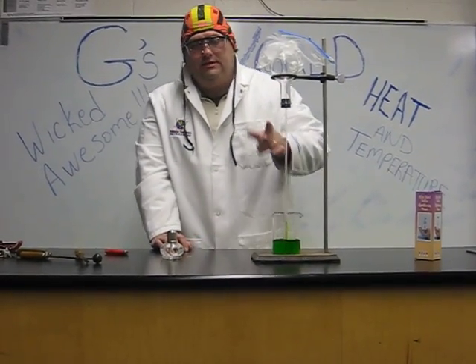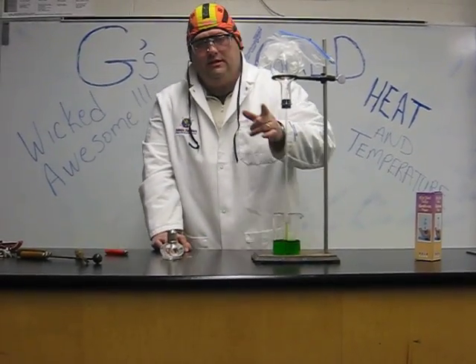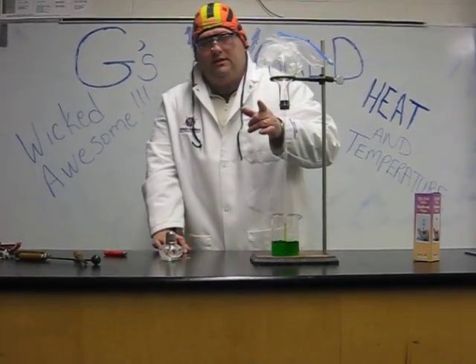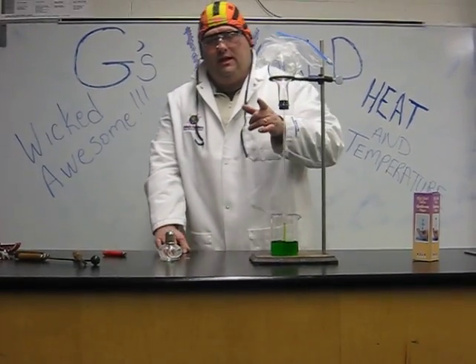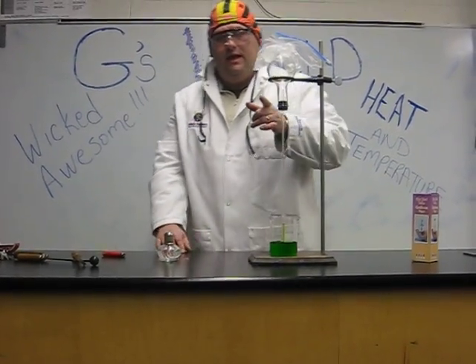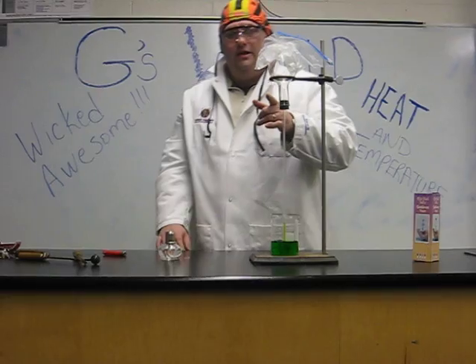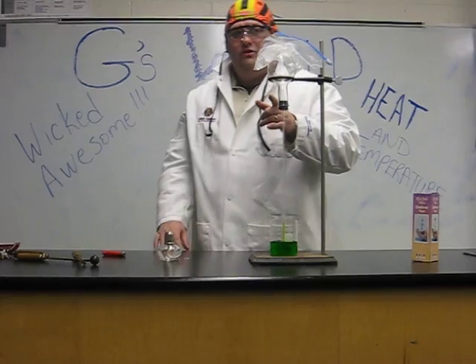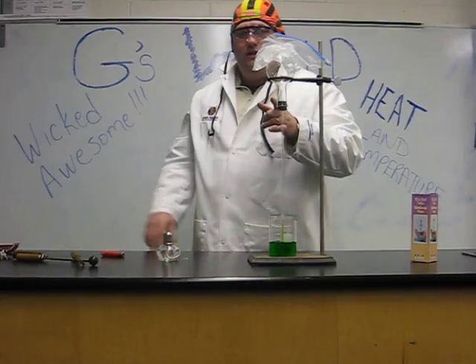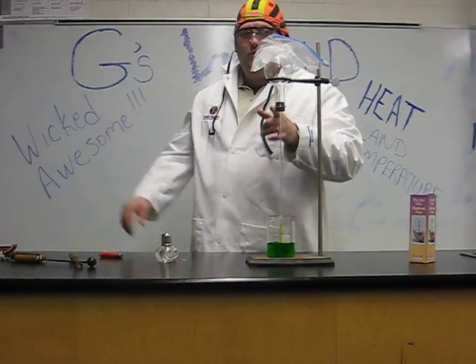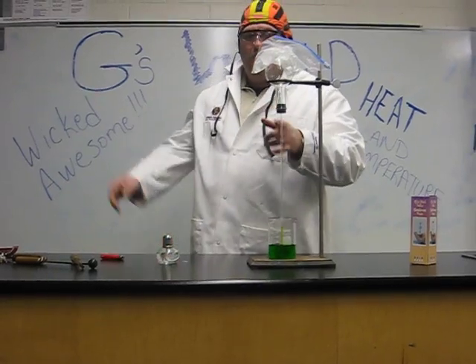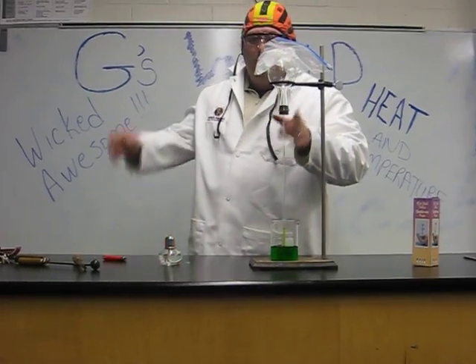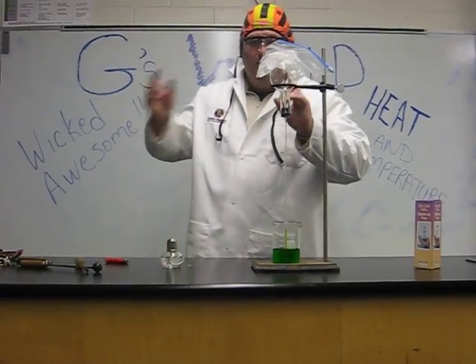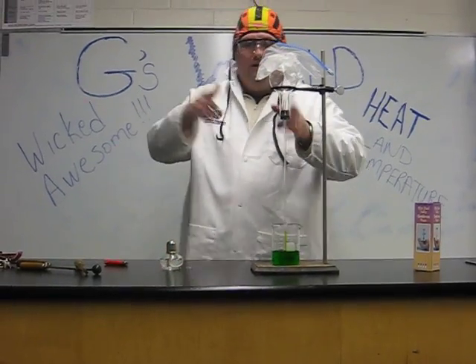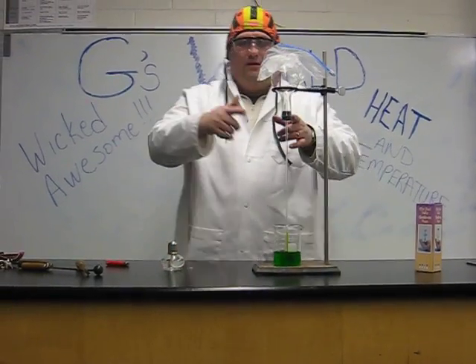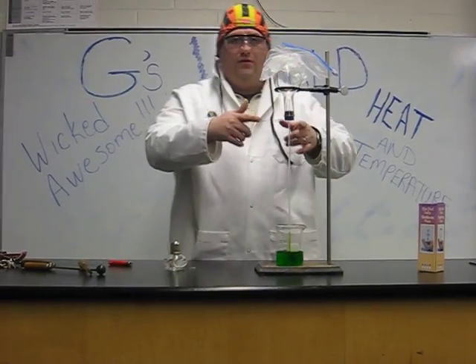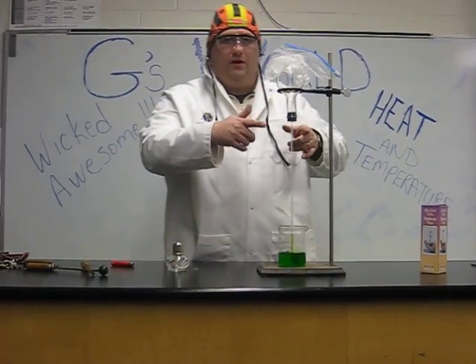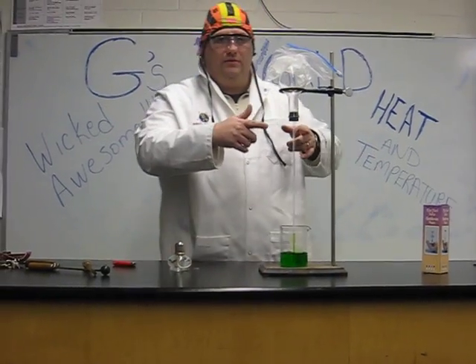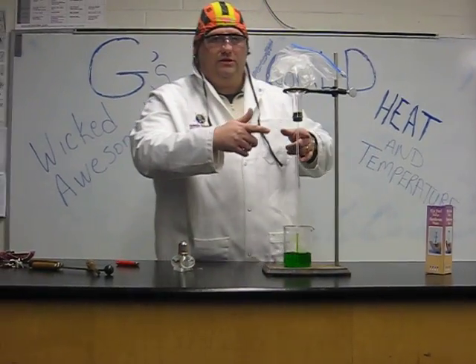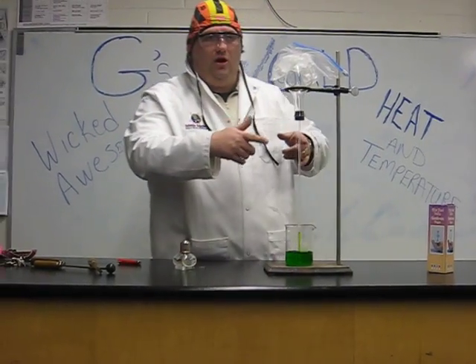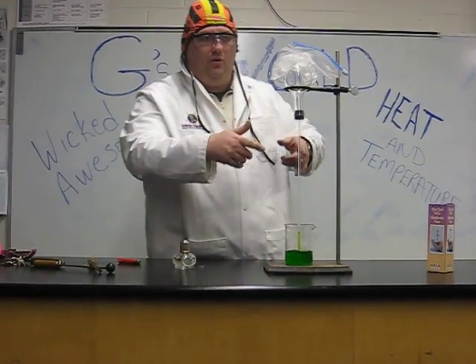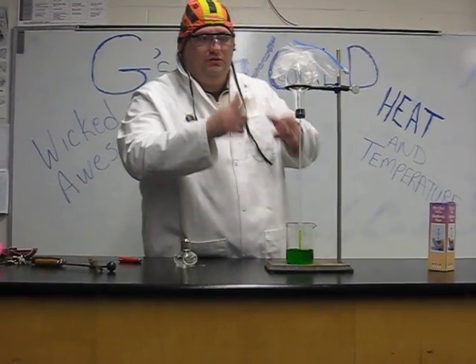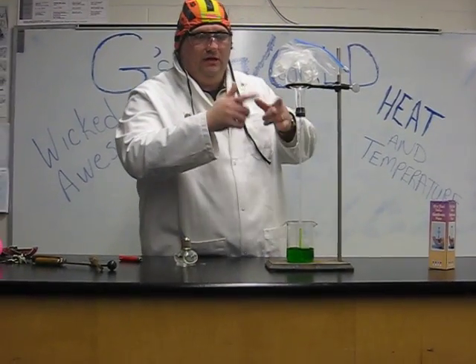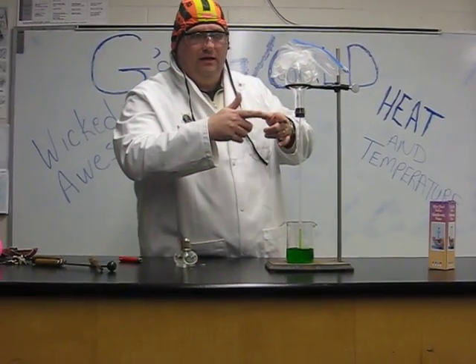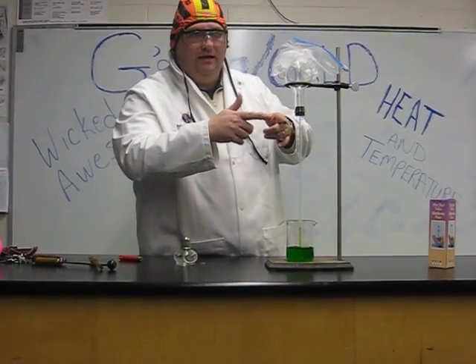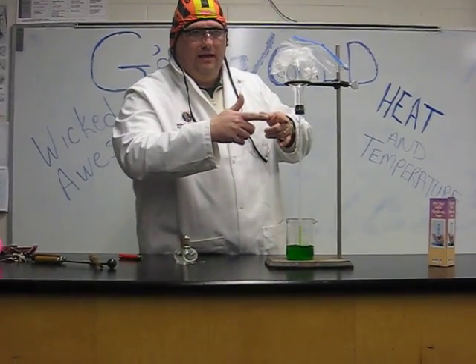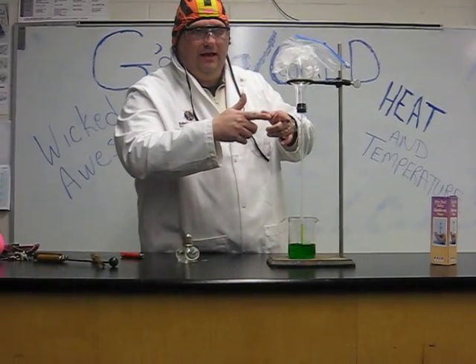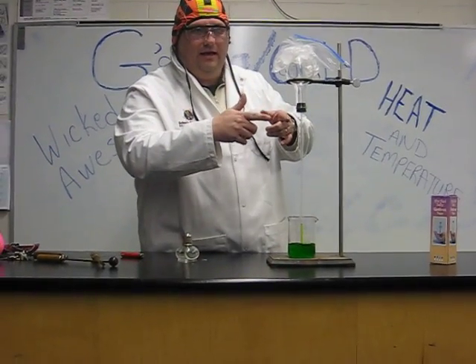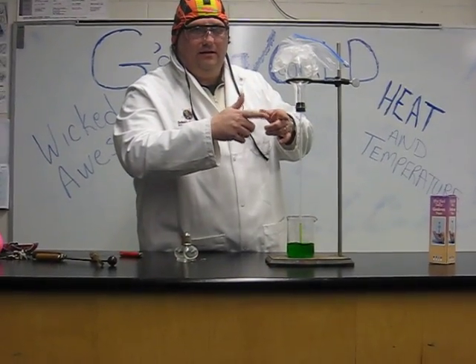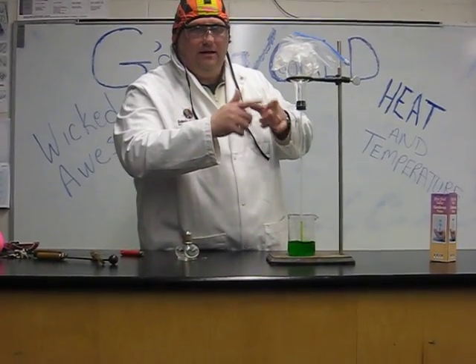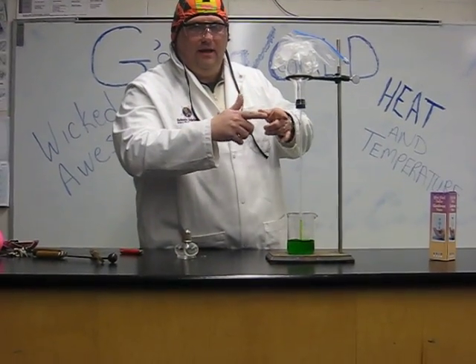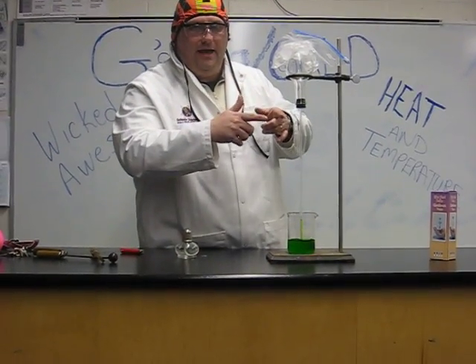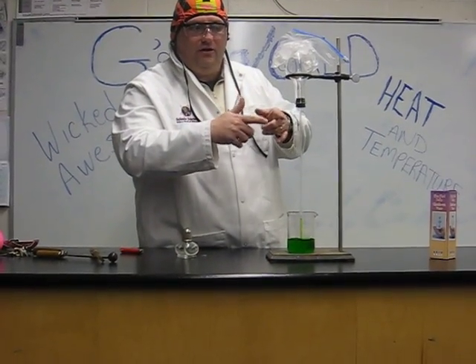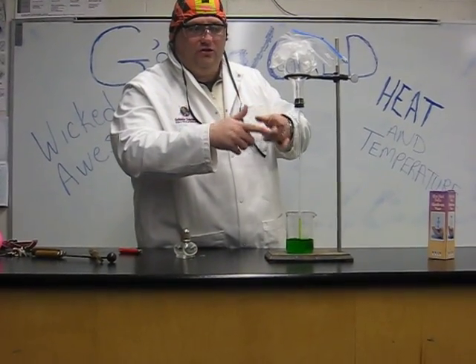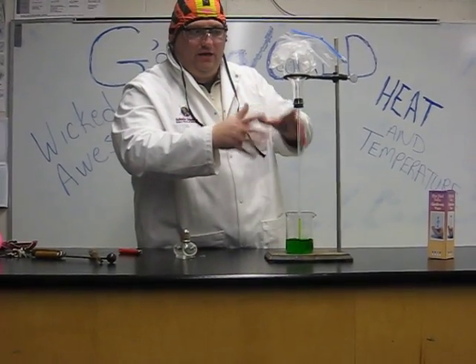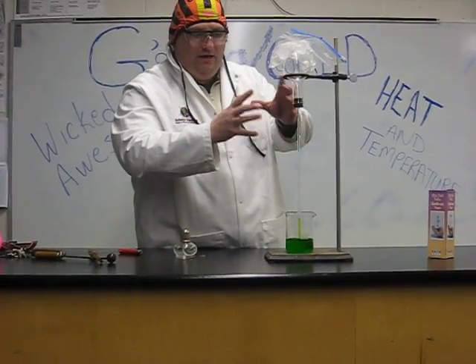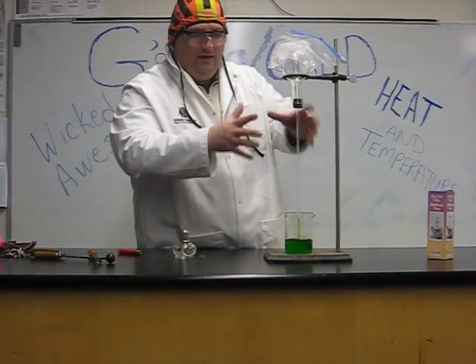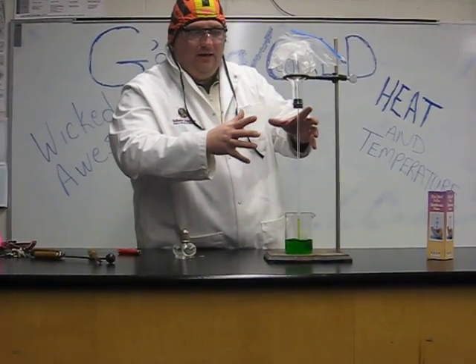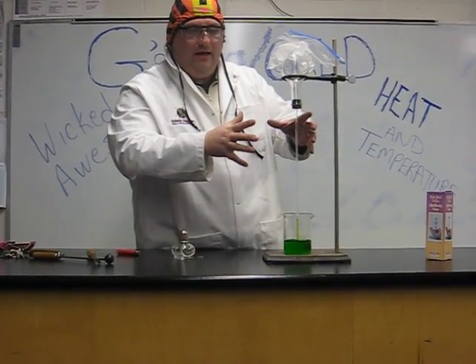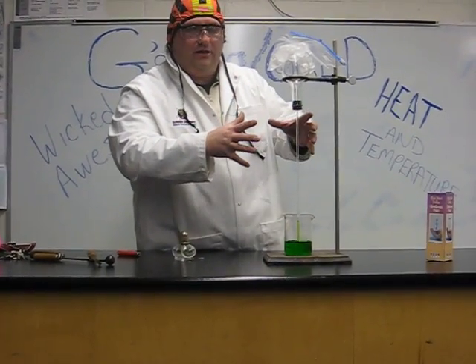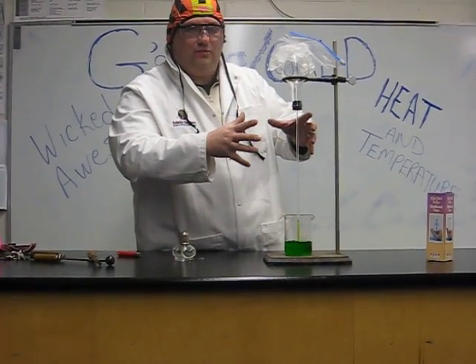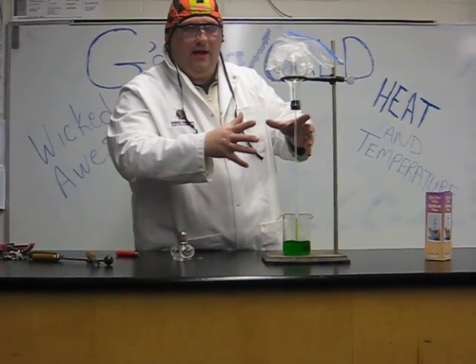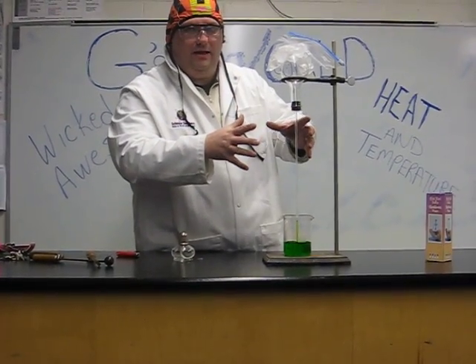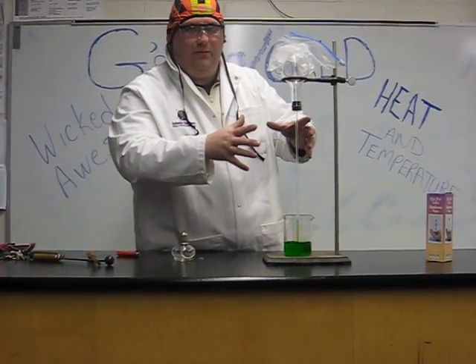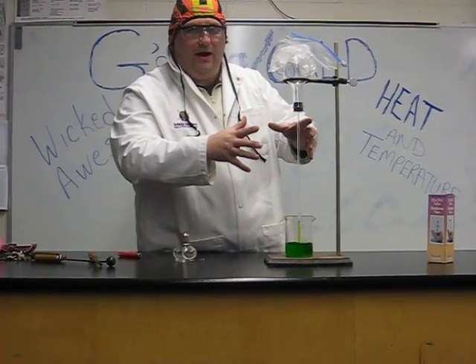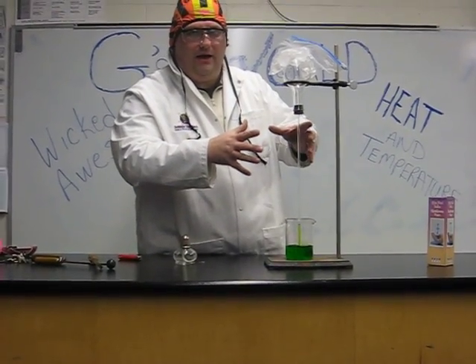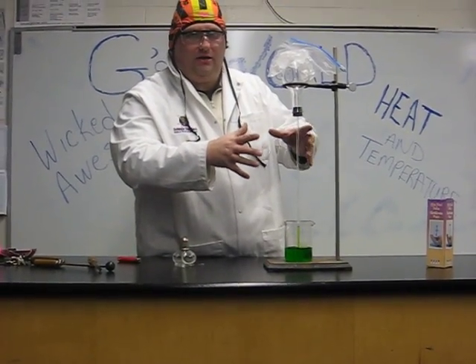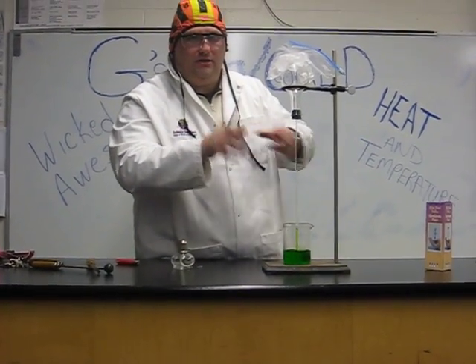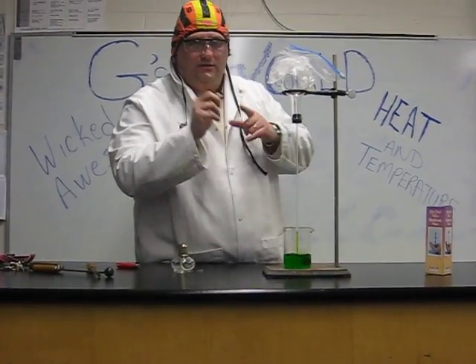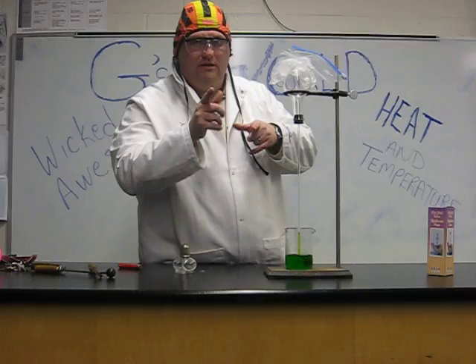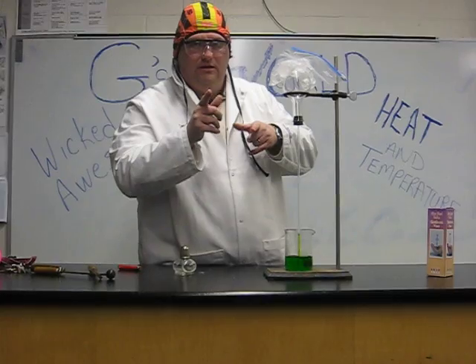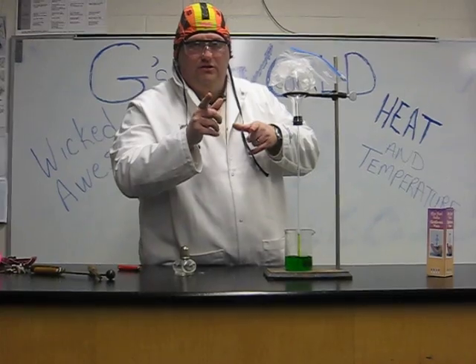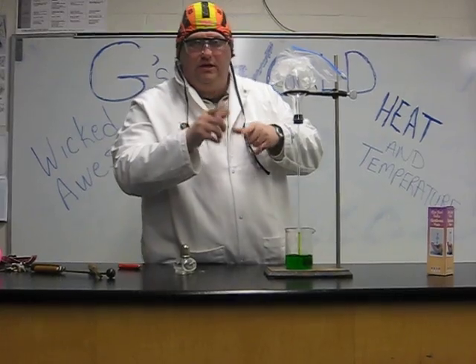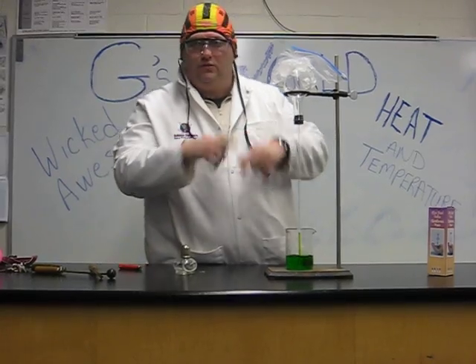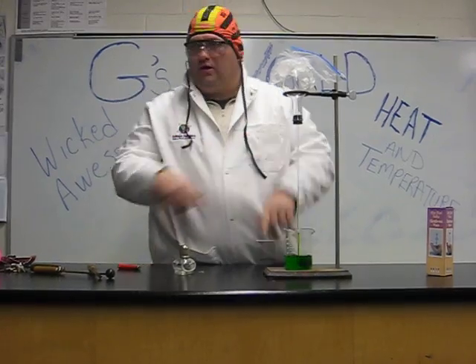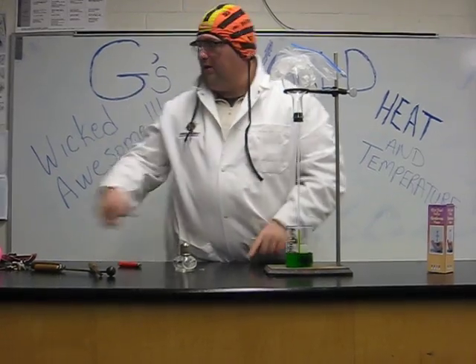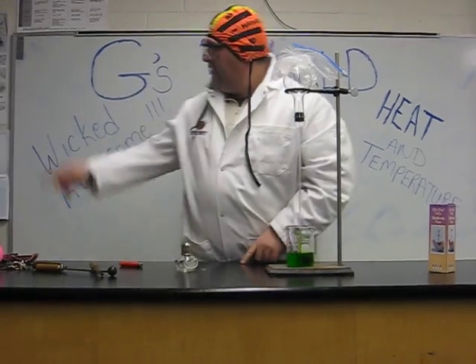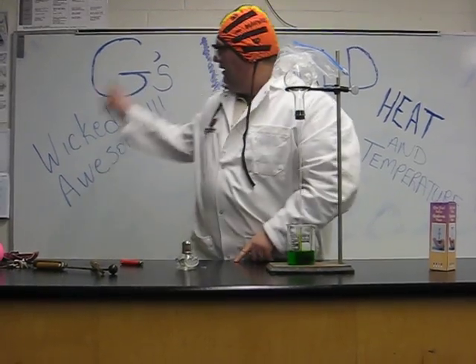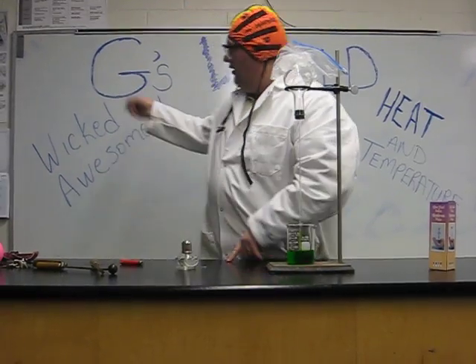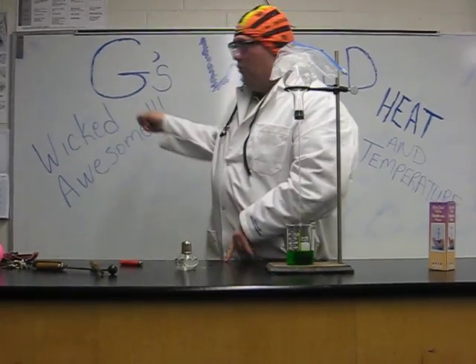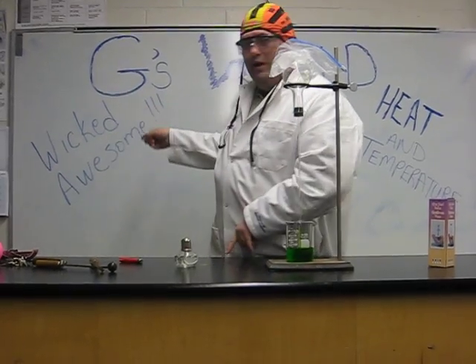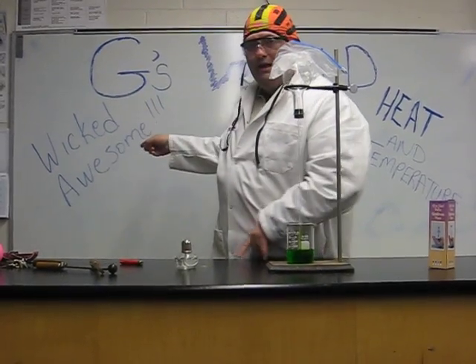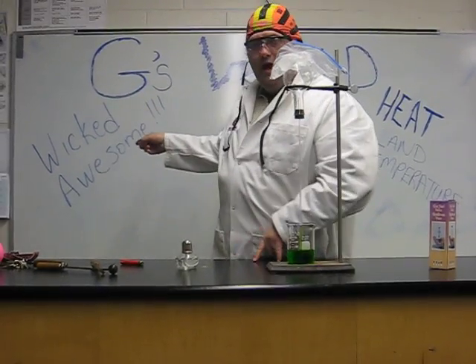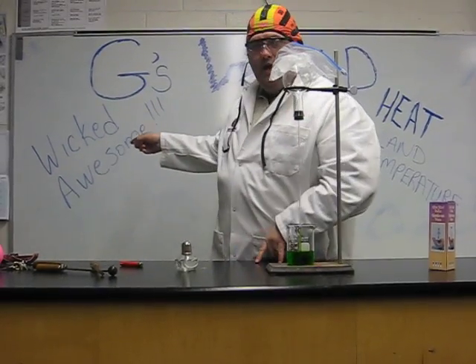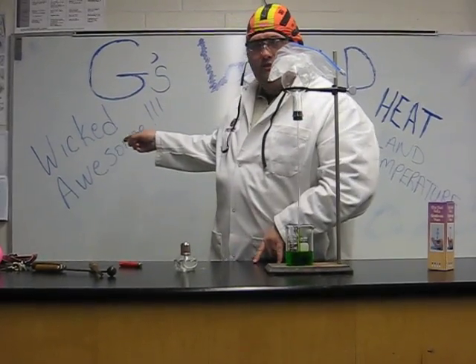That's it today on G's World — thermoscopes, heat, energy, expanding particles. G's World, wicked awesome.